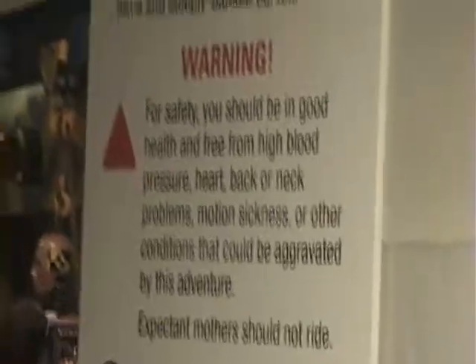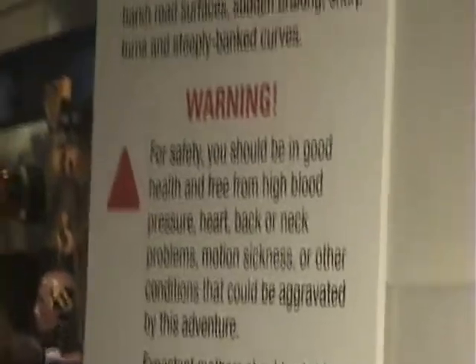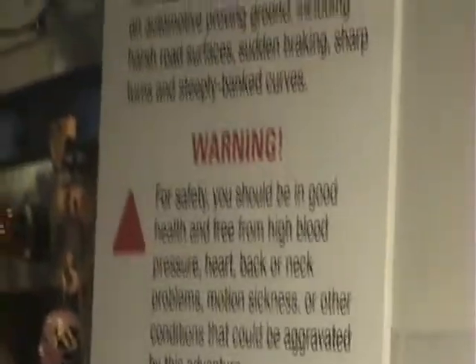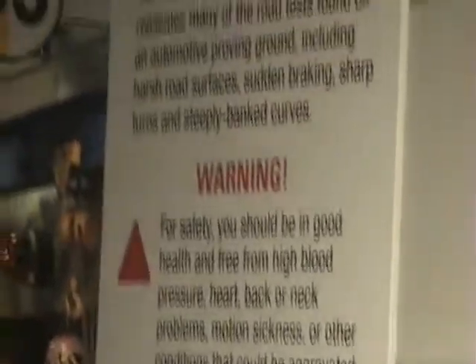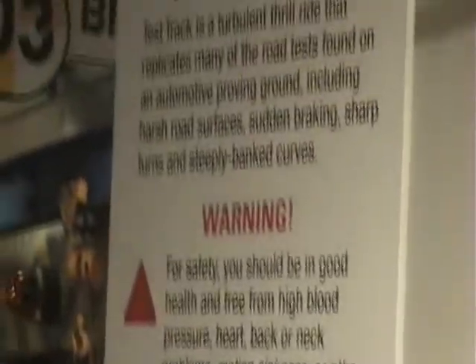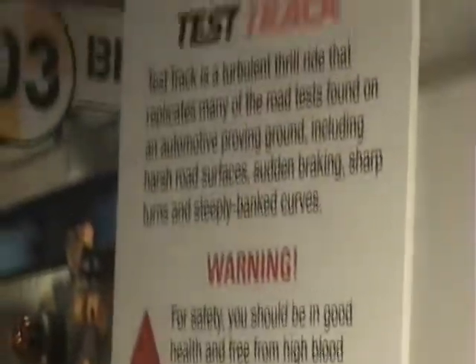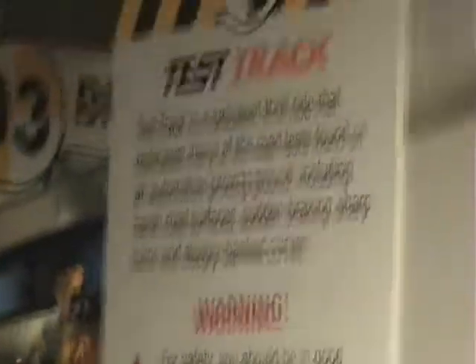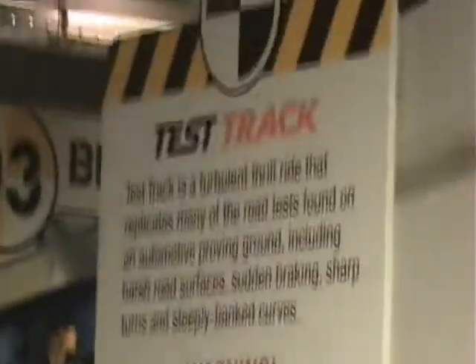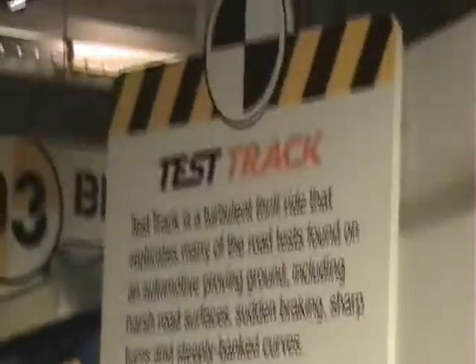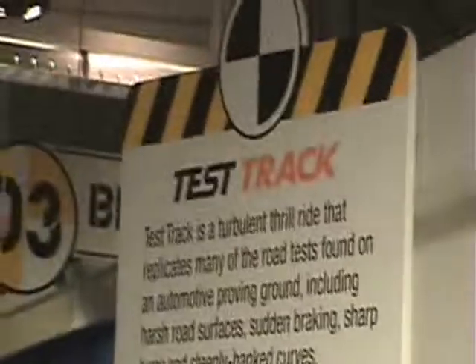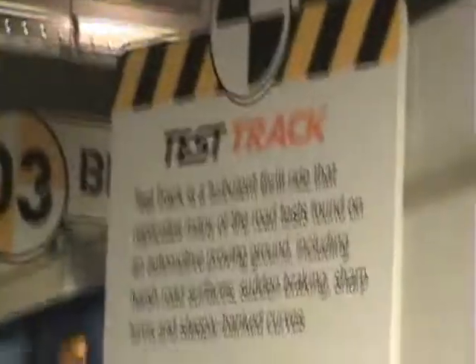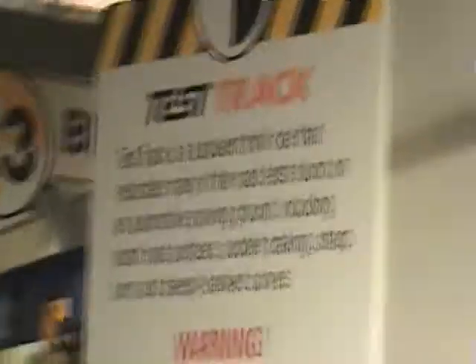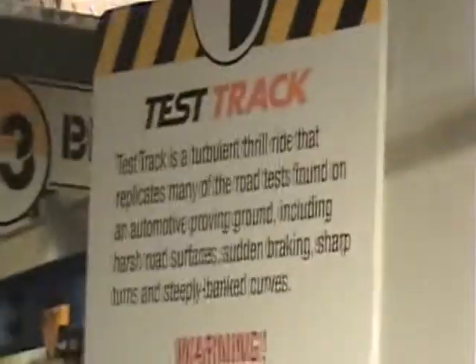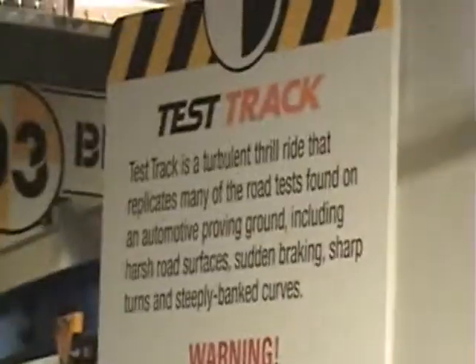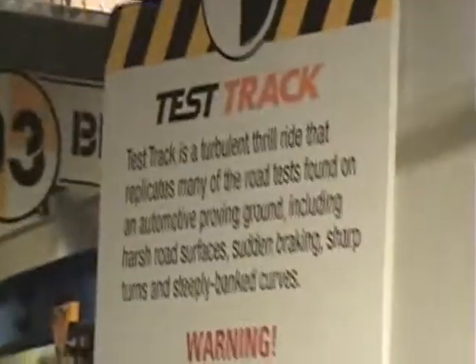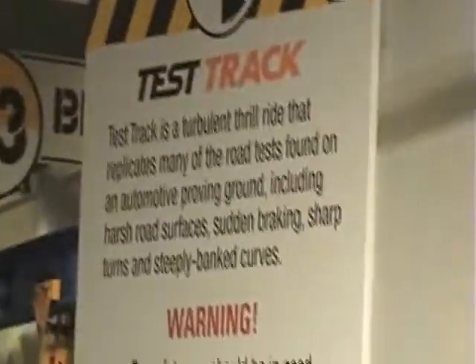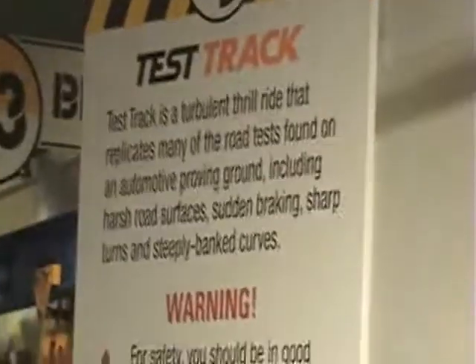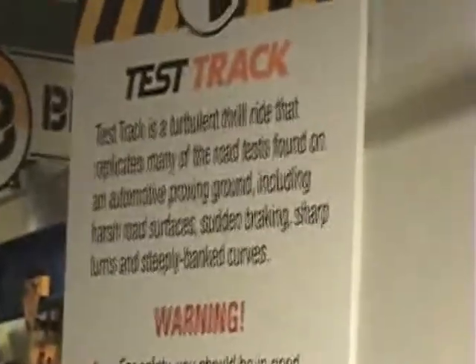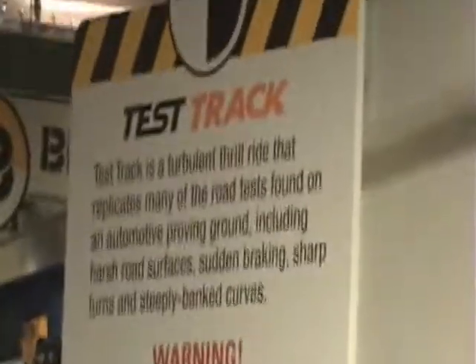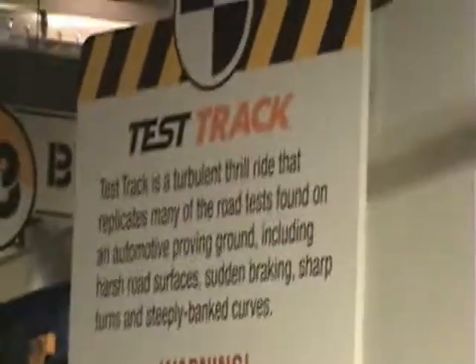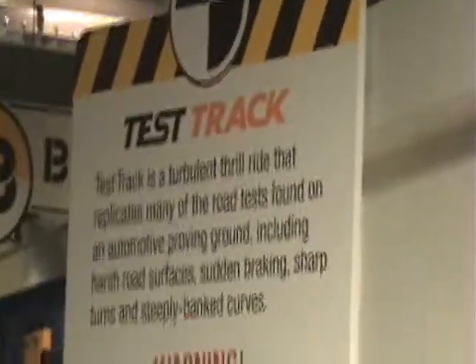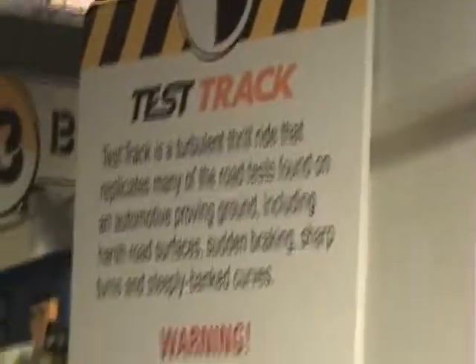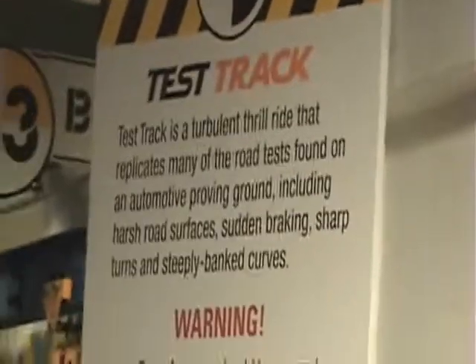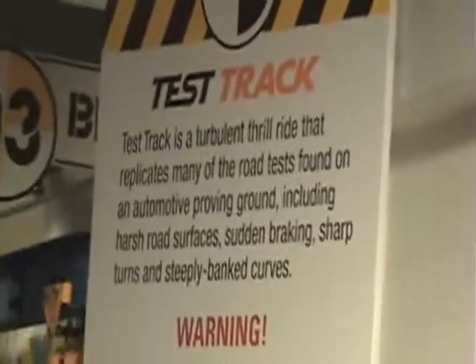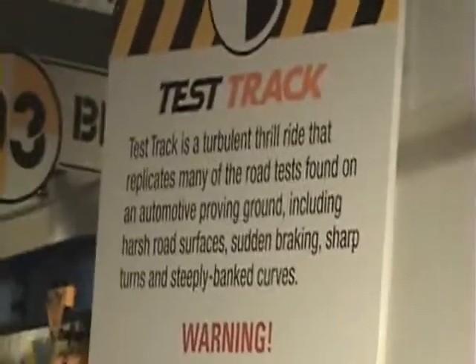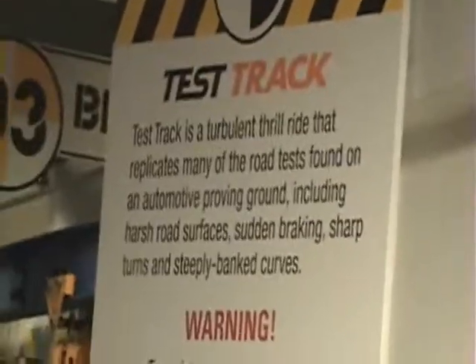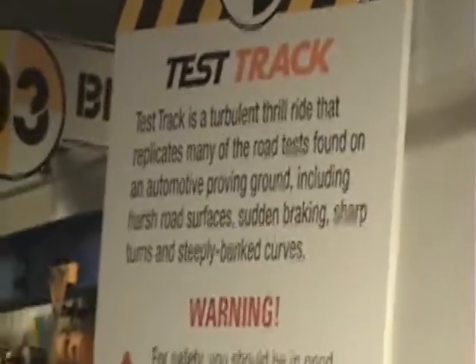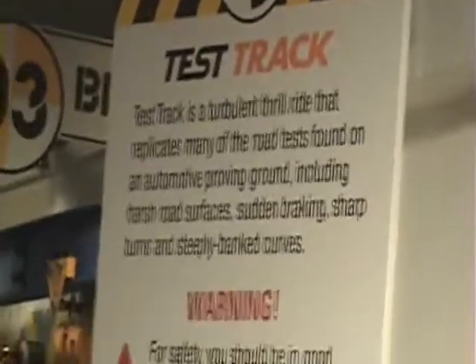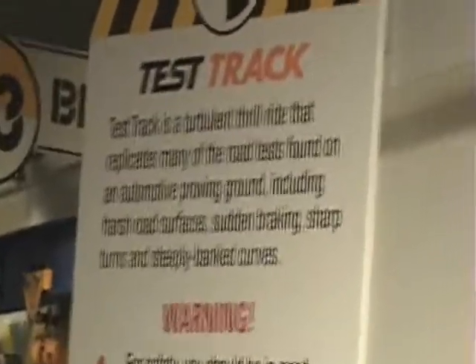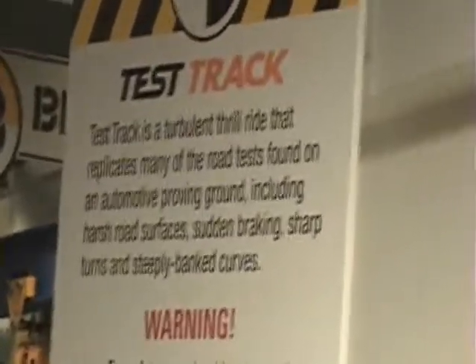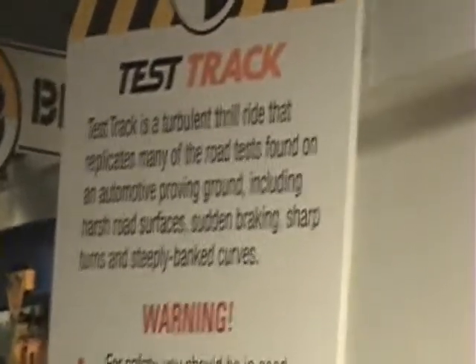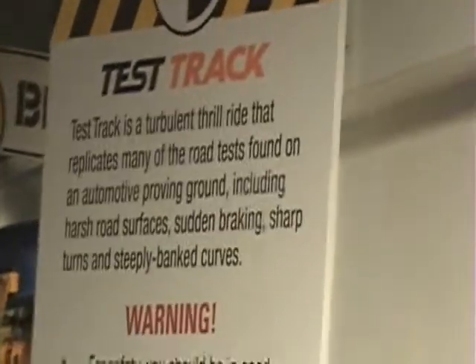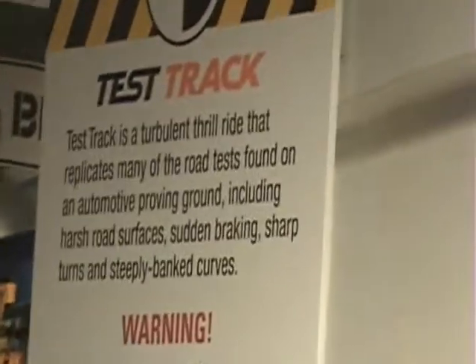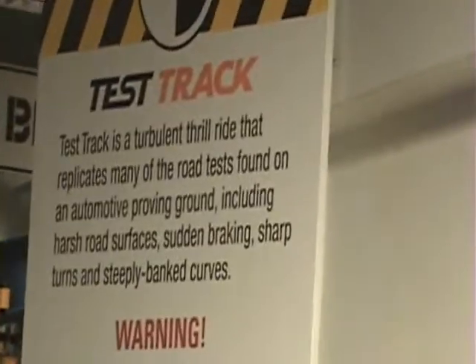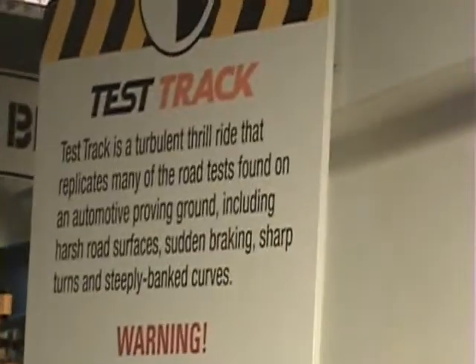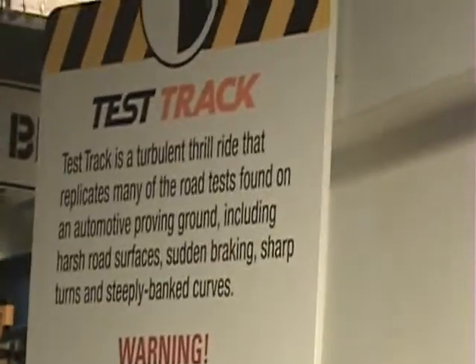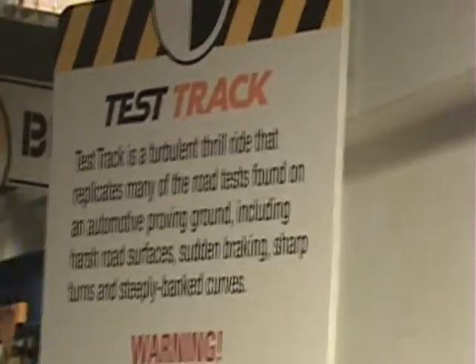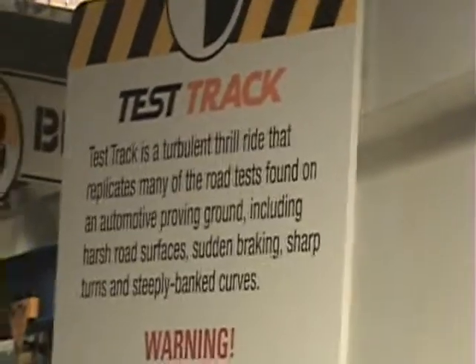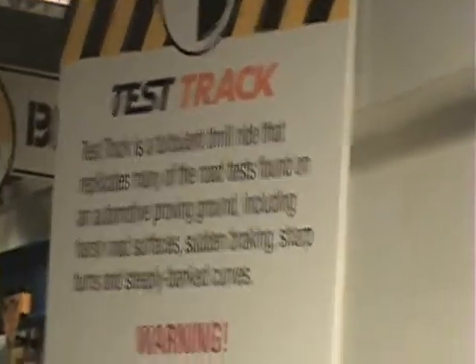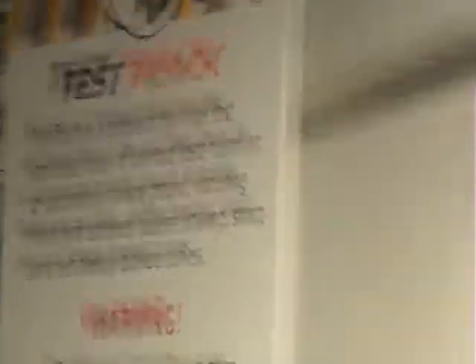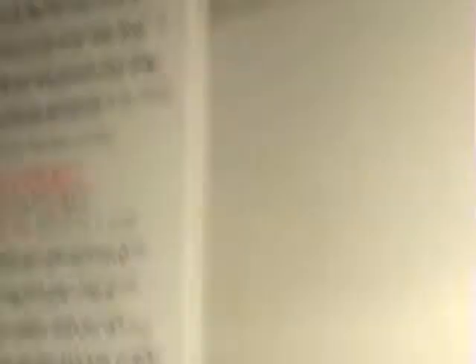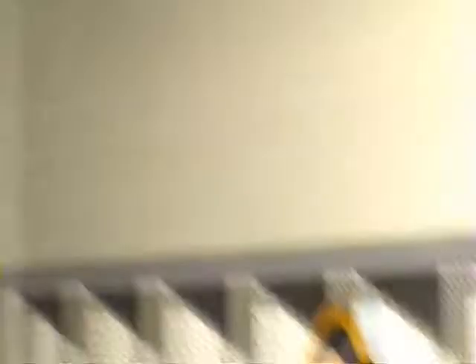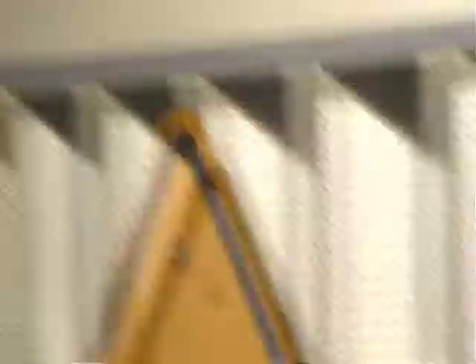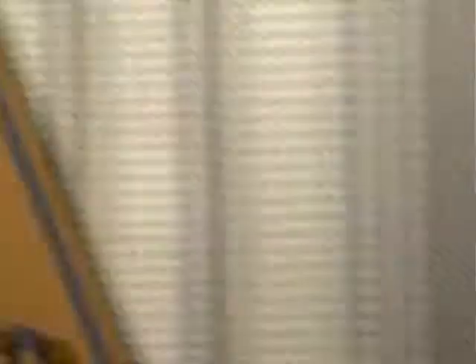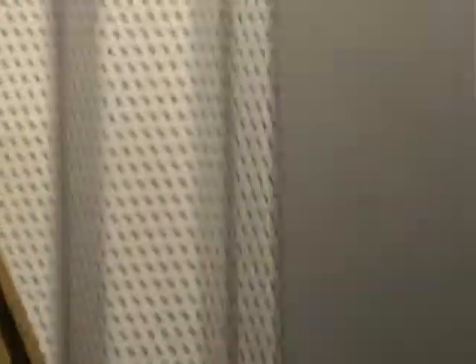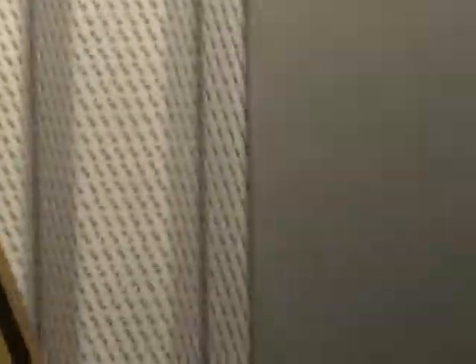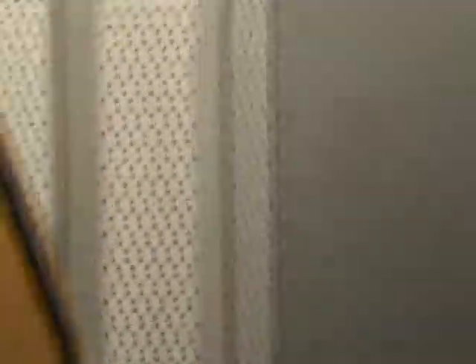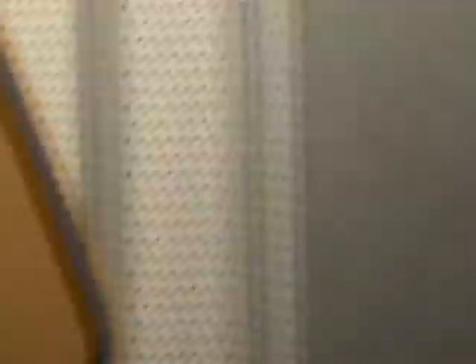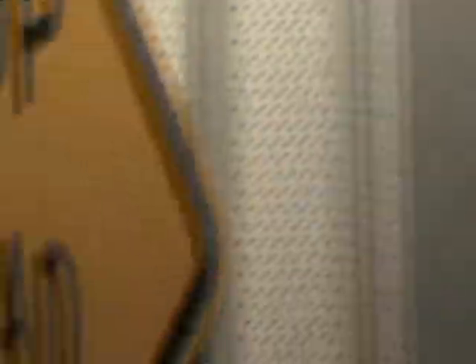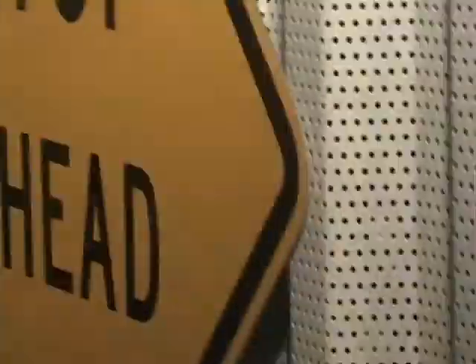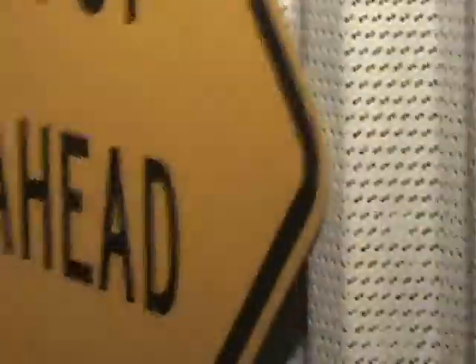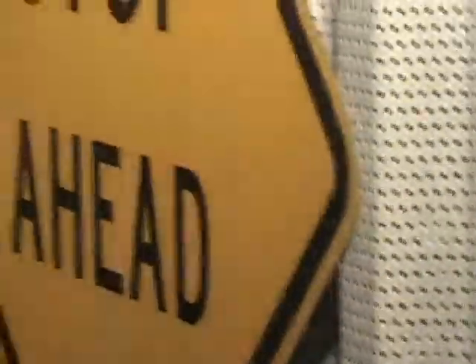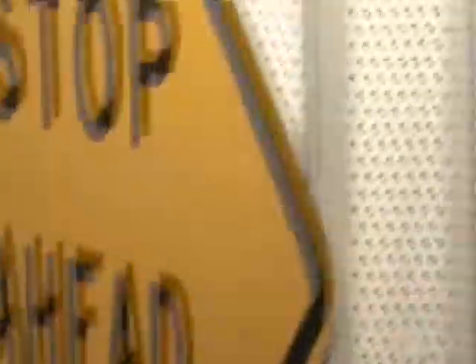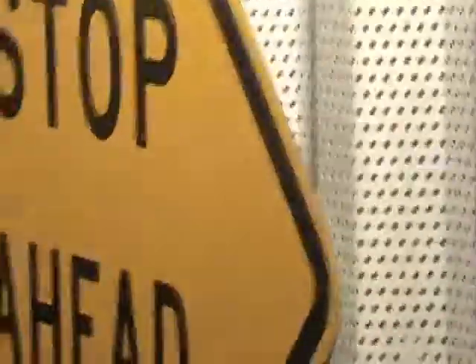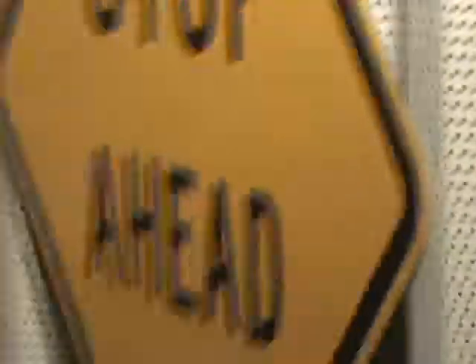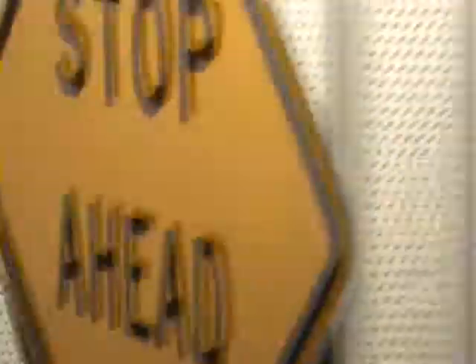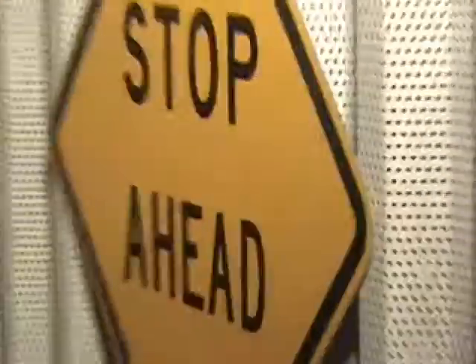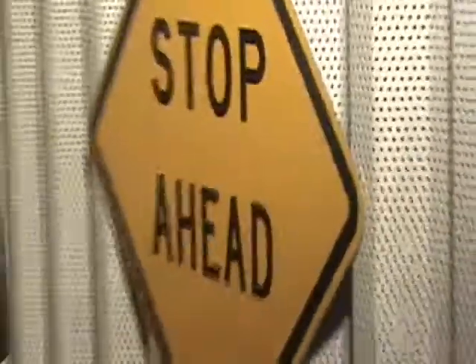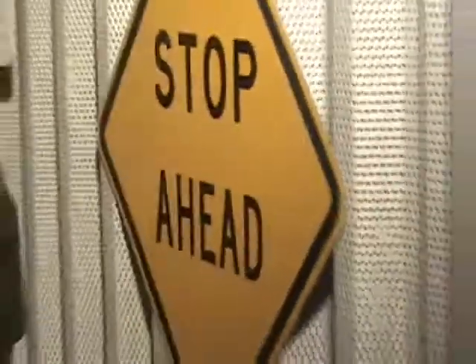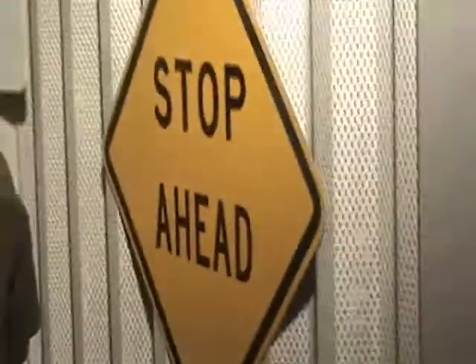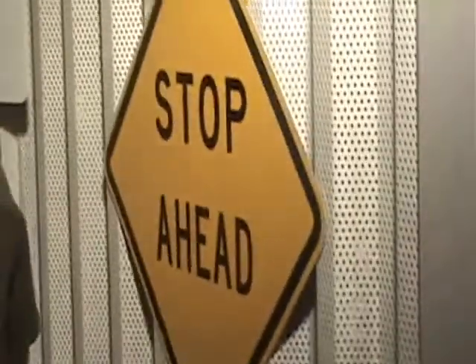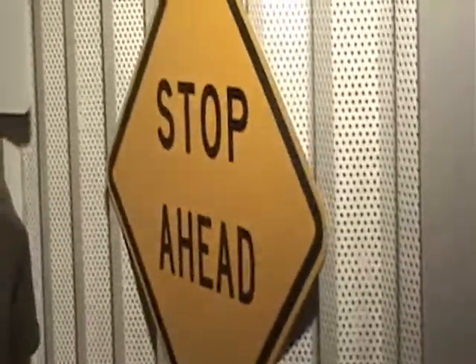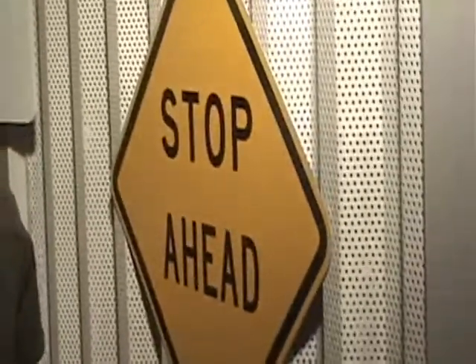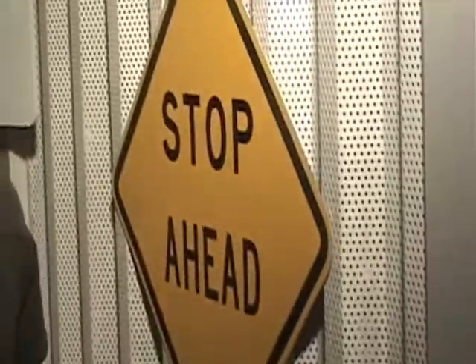There's a warning sign for Test Track. Obviously it's a highly turbulent thrill ride. Viewers beware.